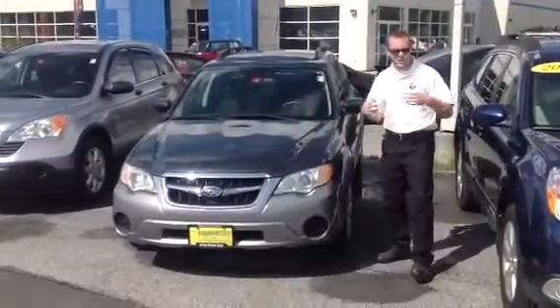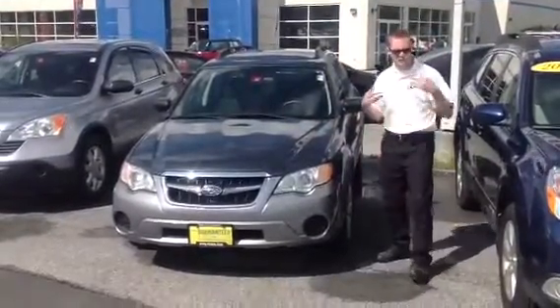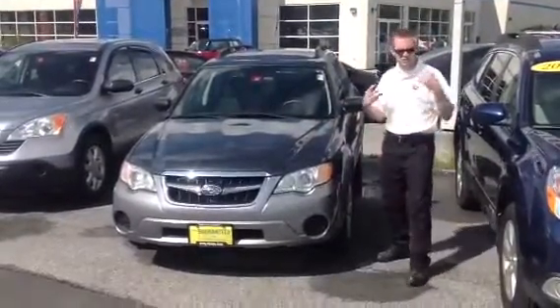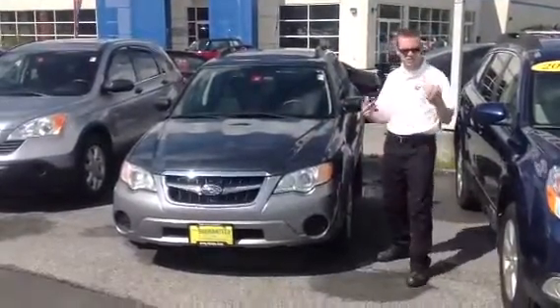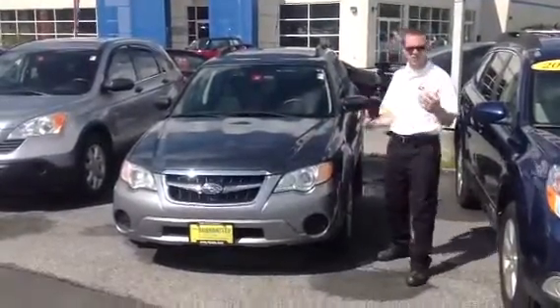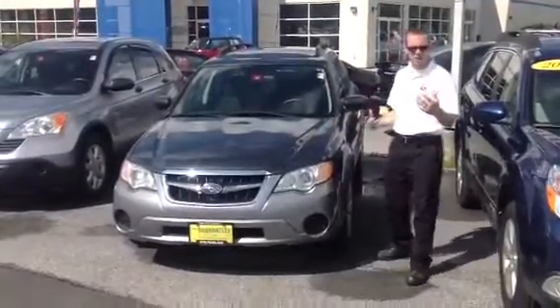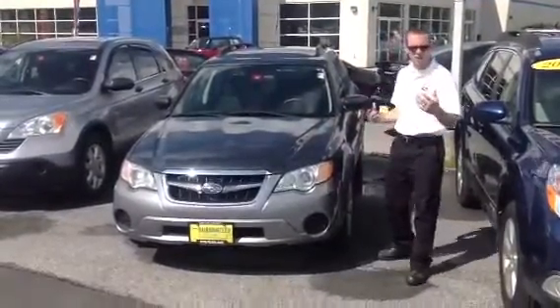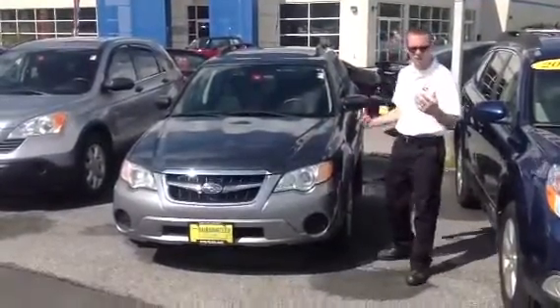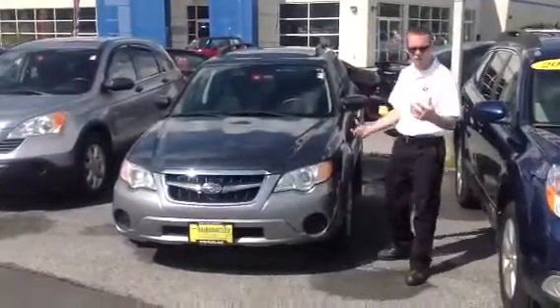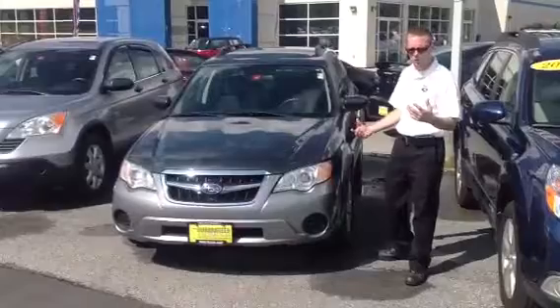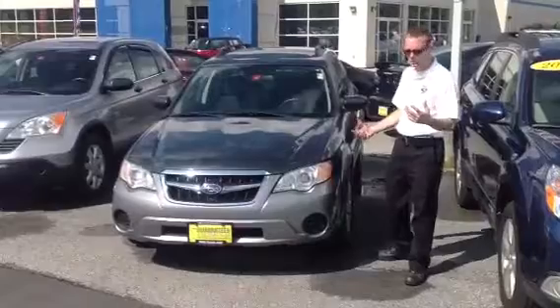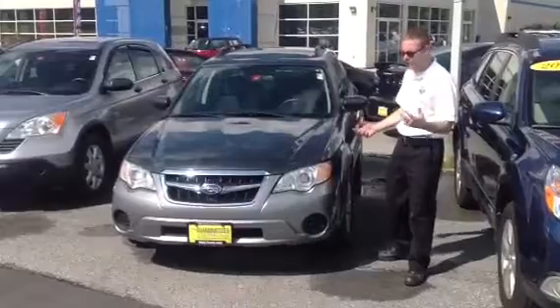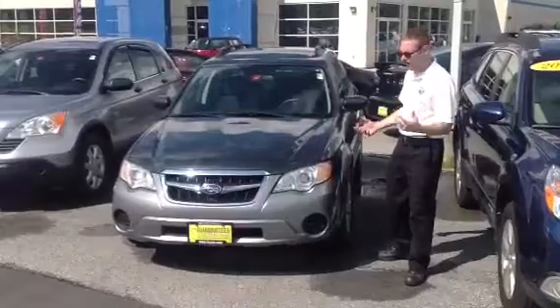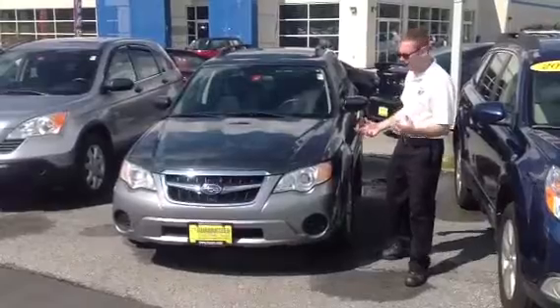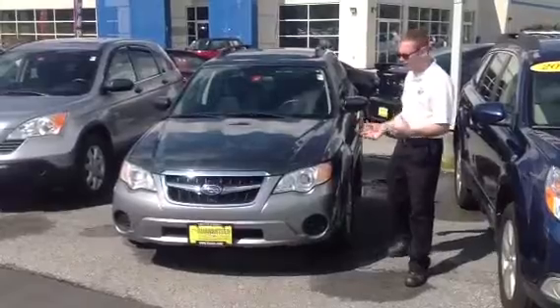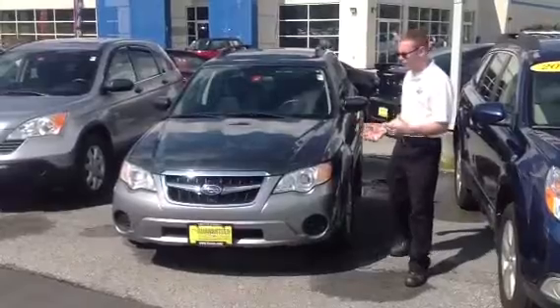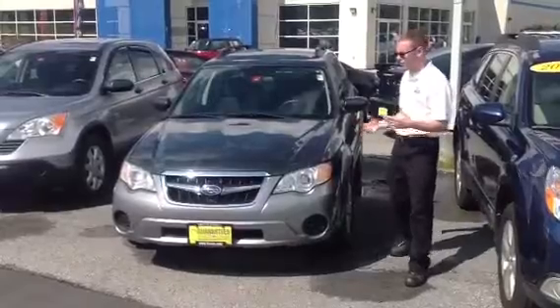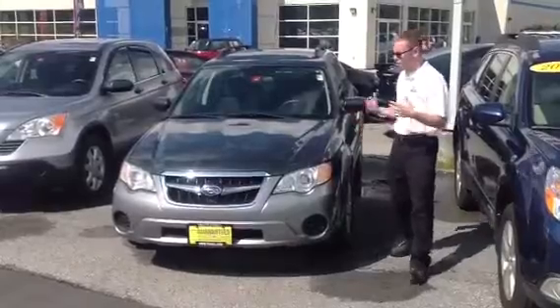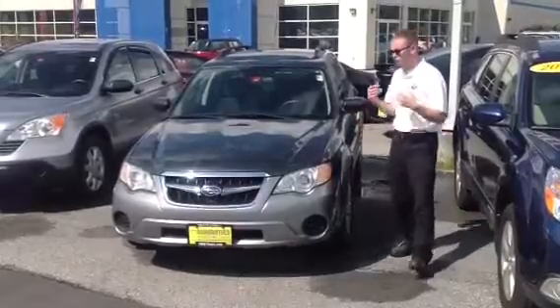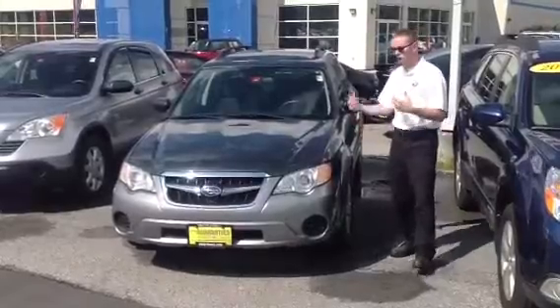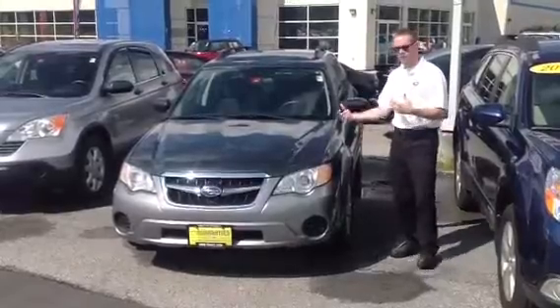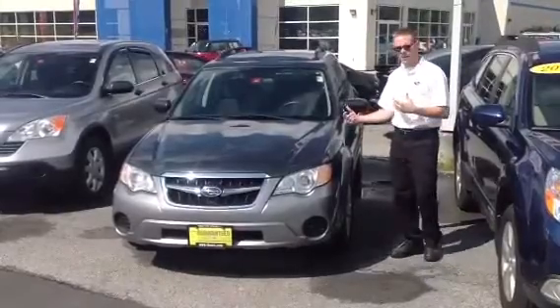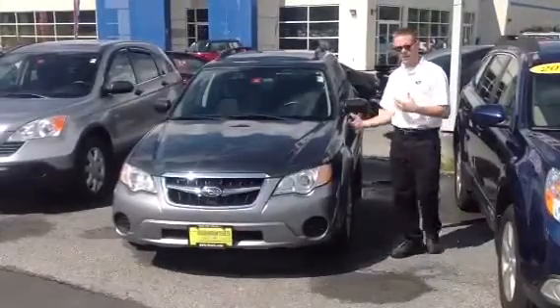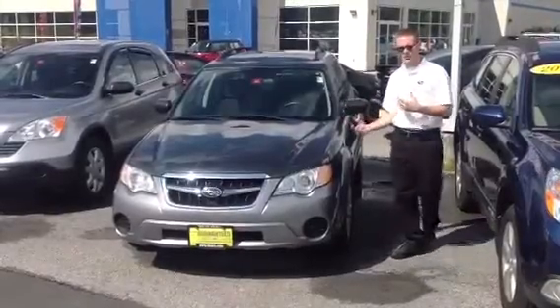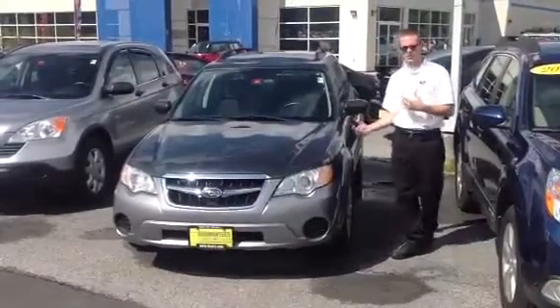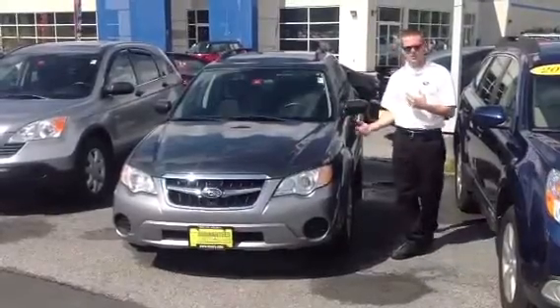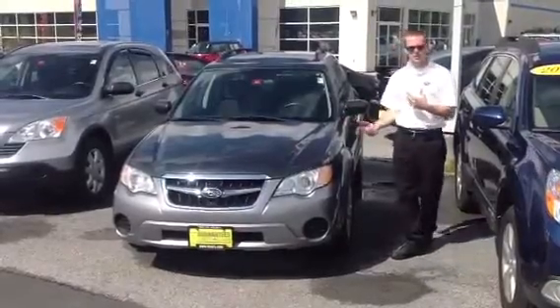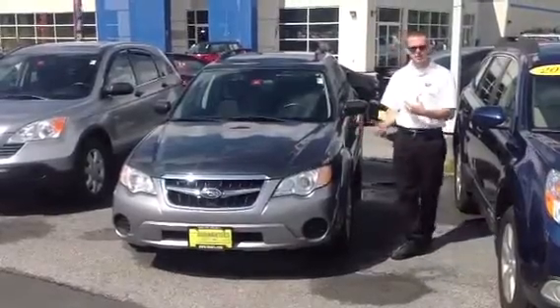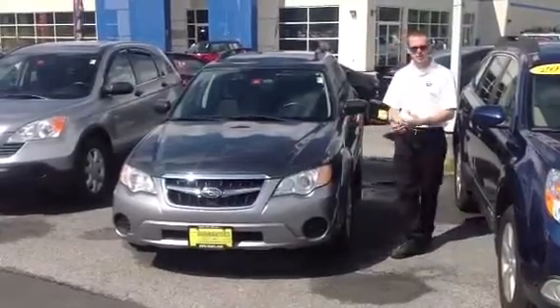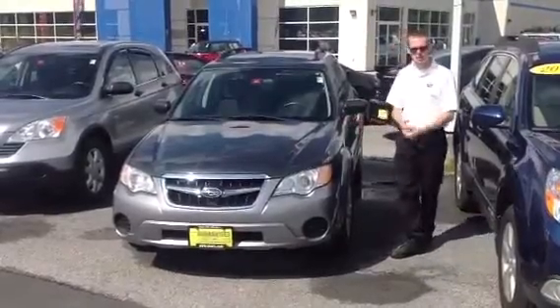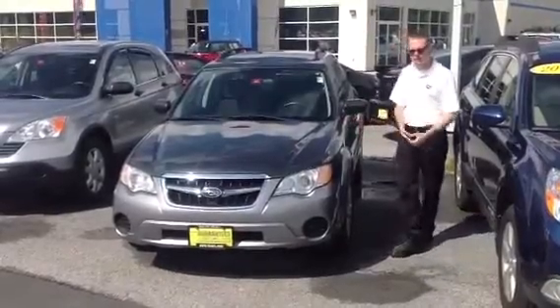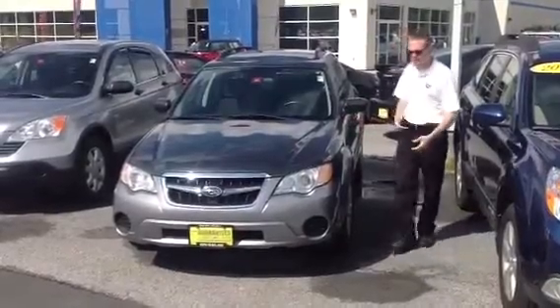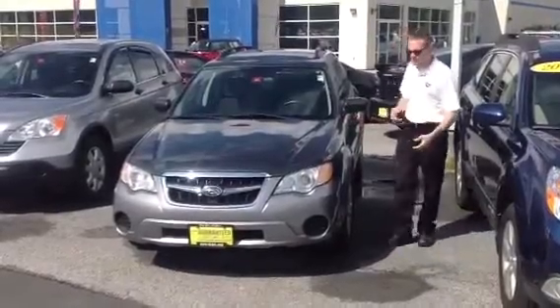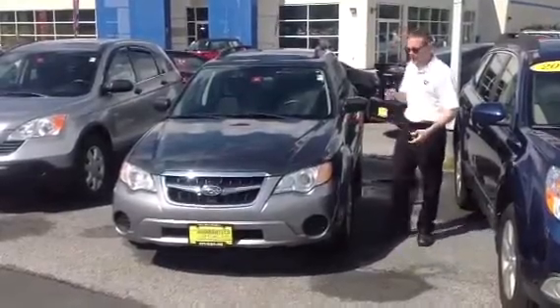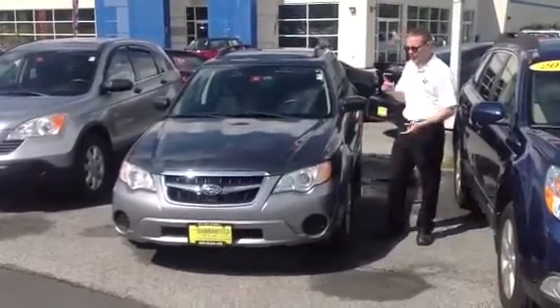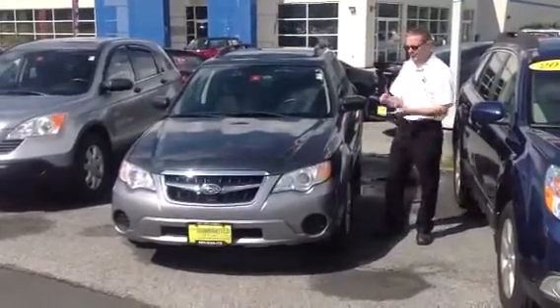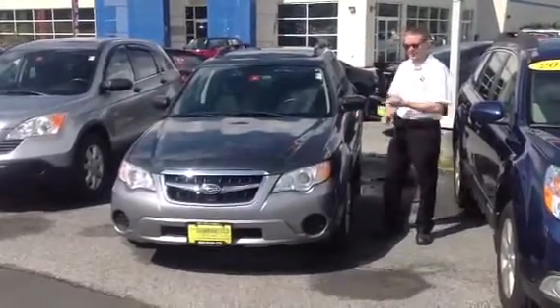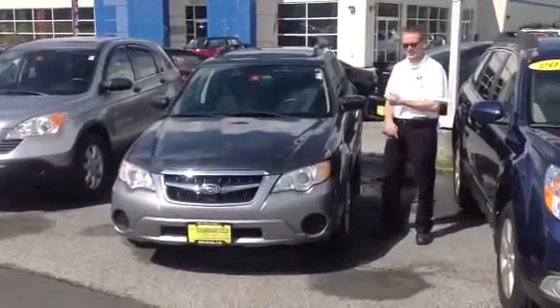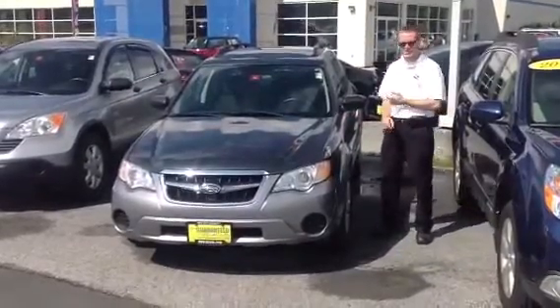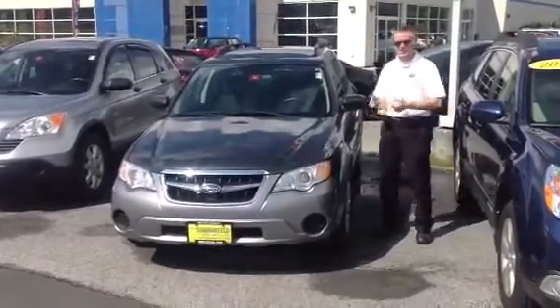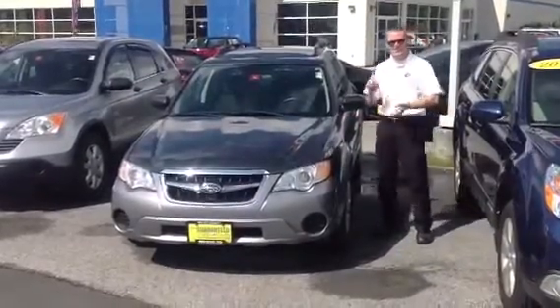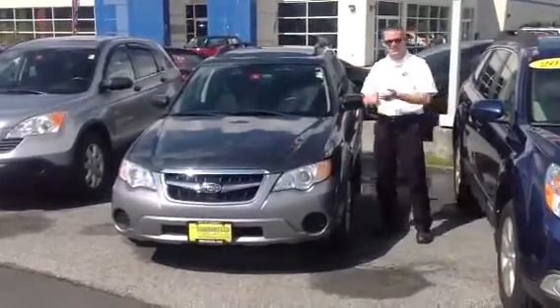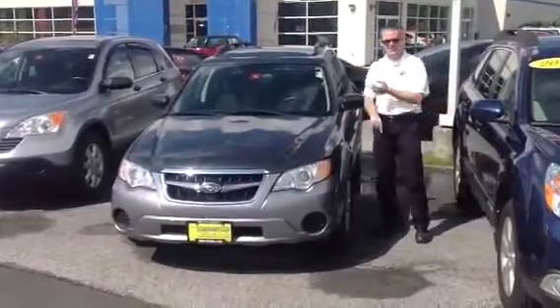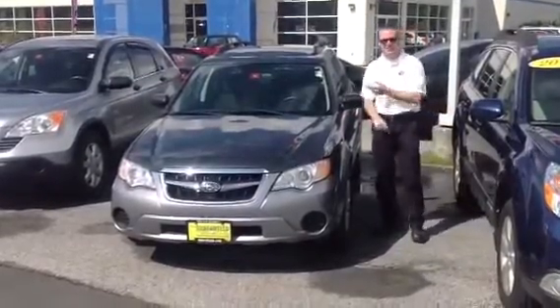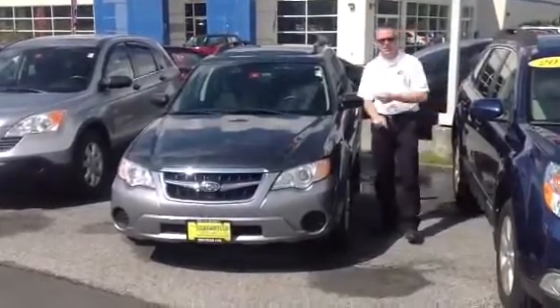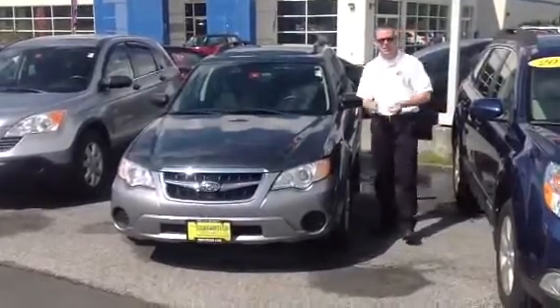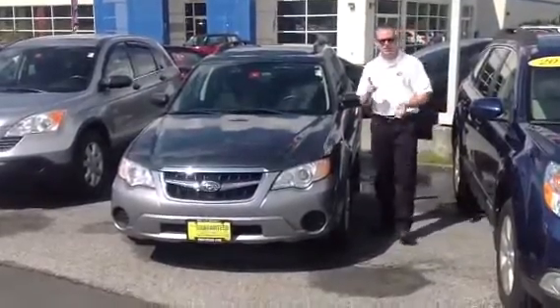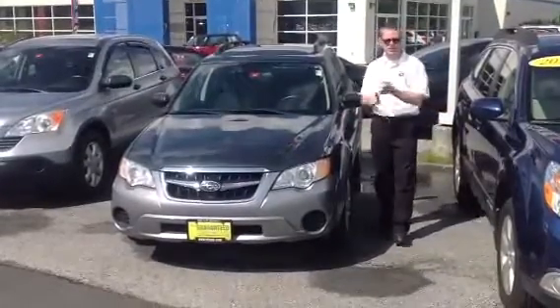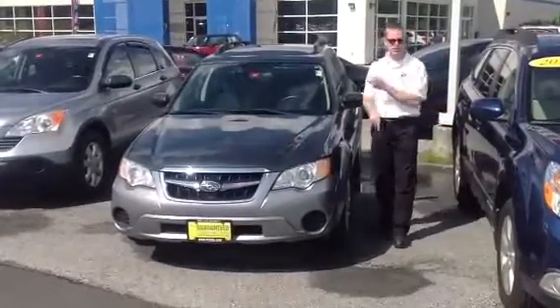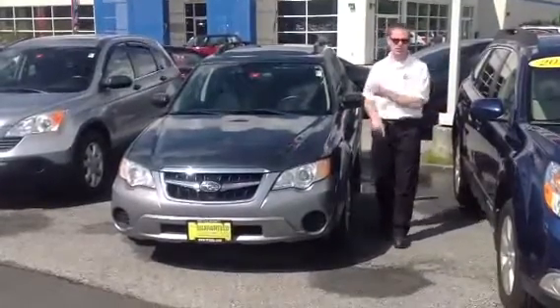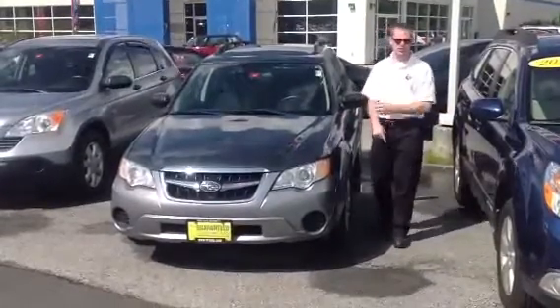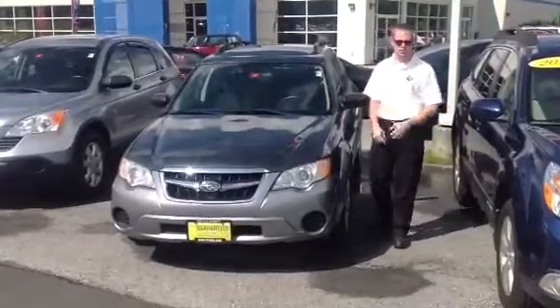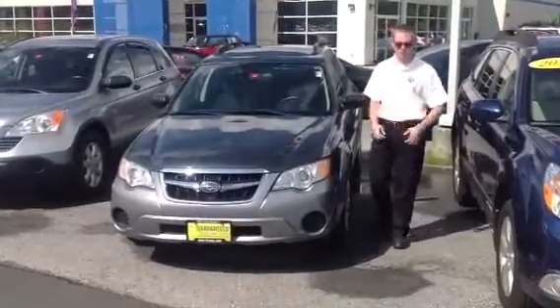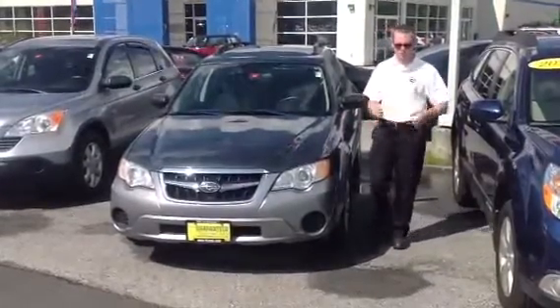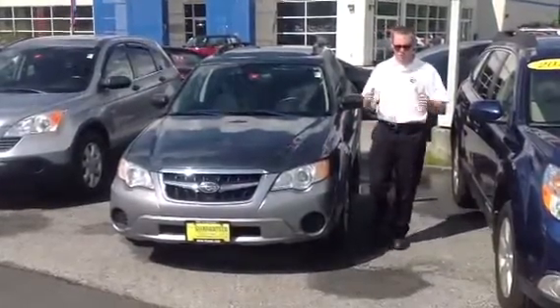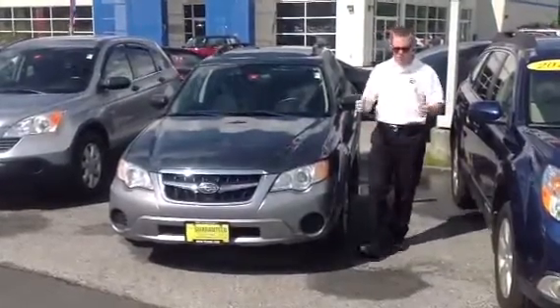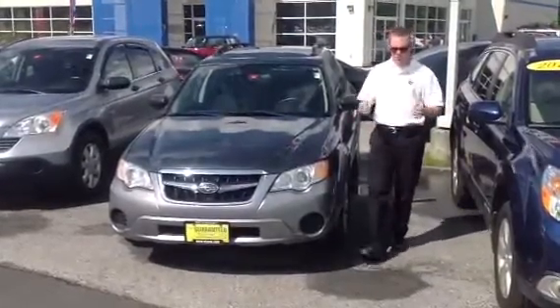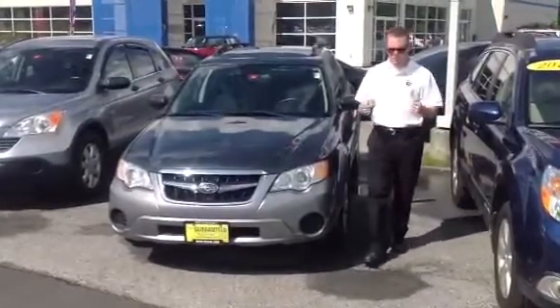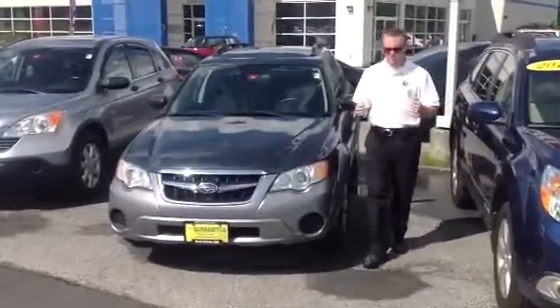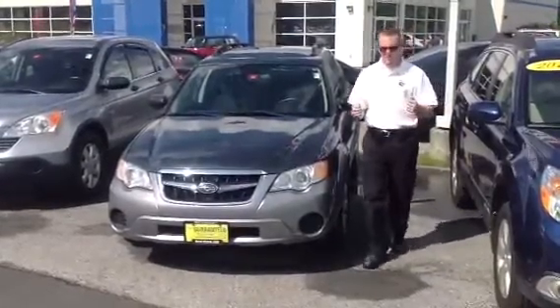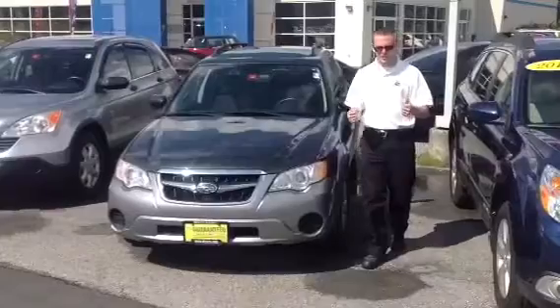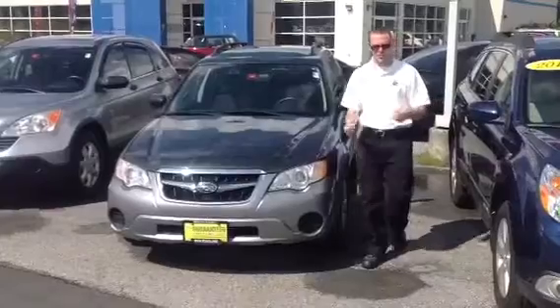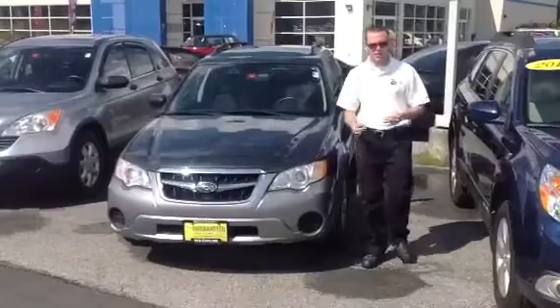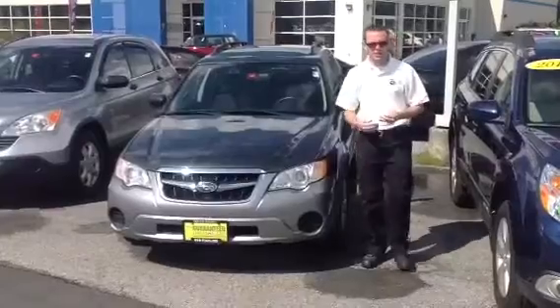You get standard all-wheel drive, automatic transmission, AC, CD player, cruise control, and tilt wheel.